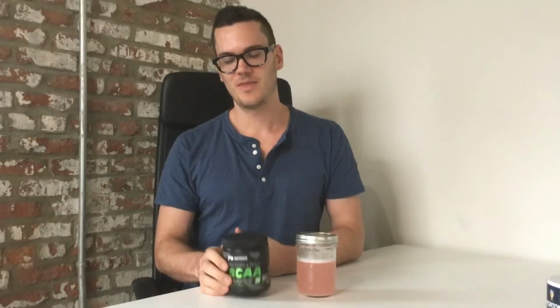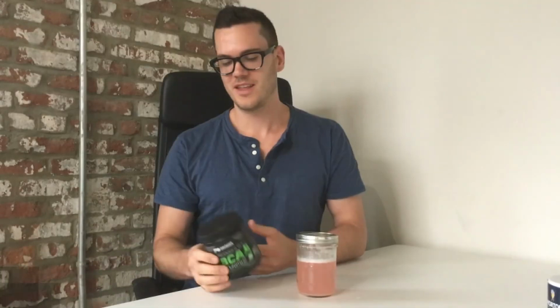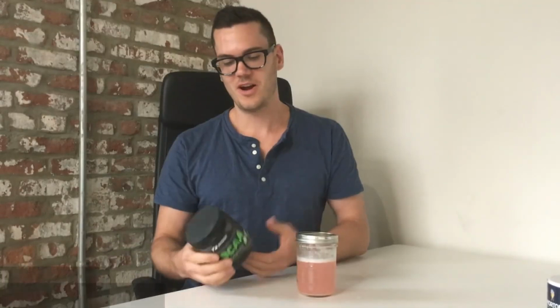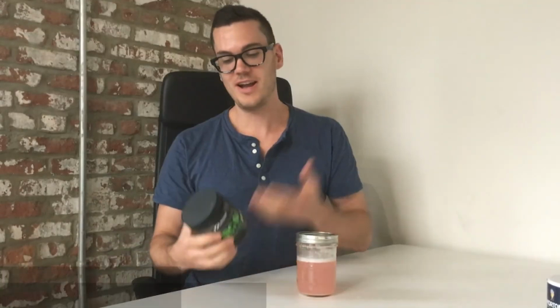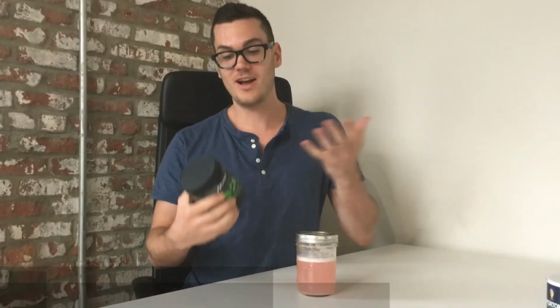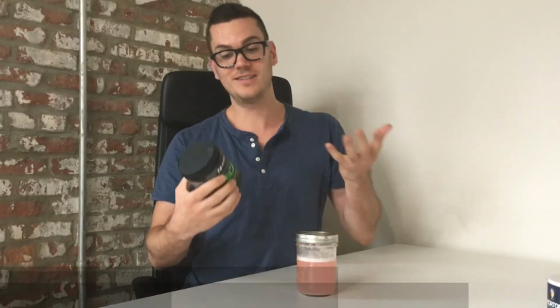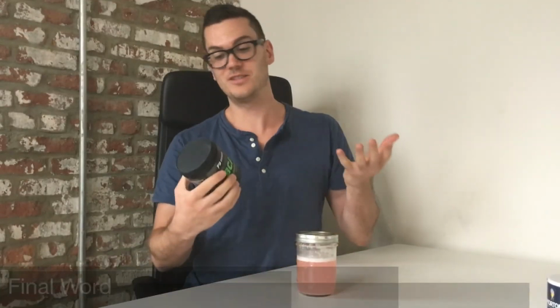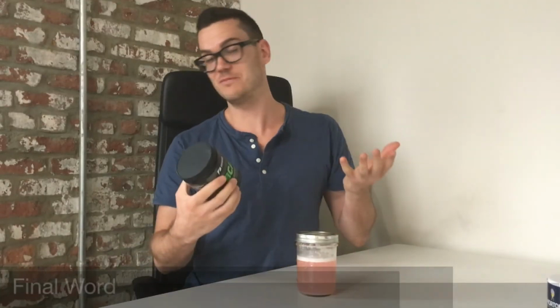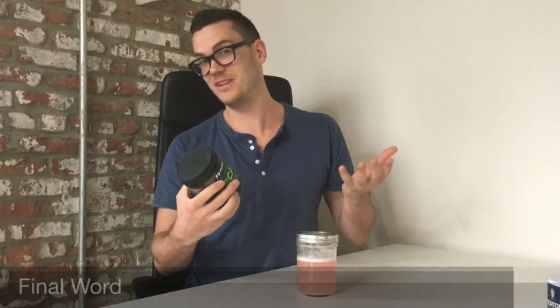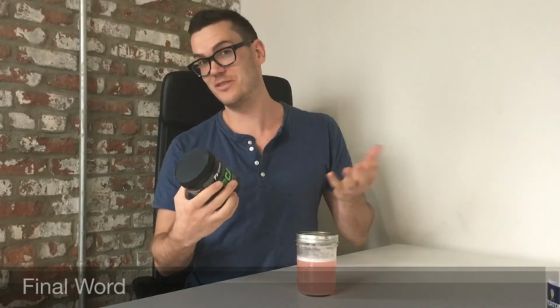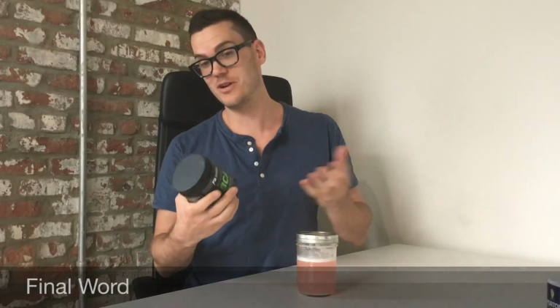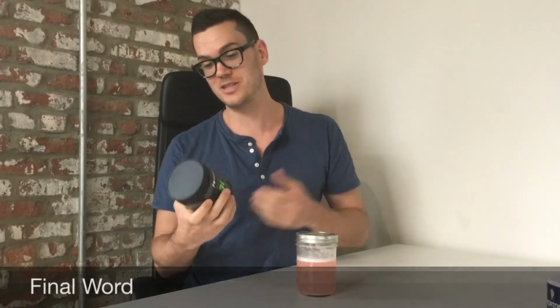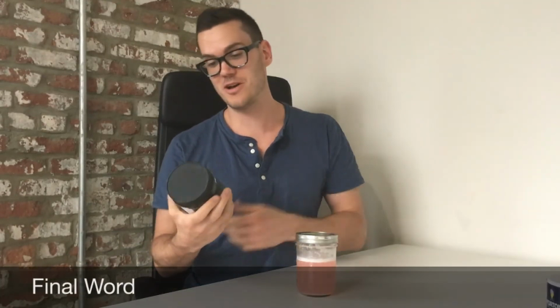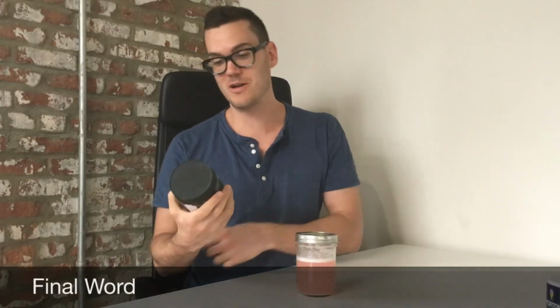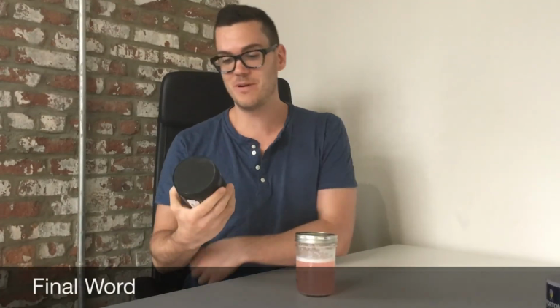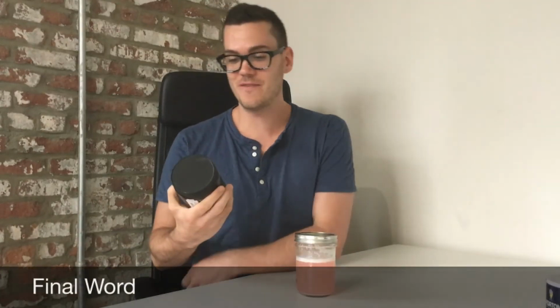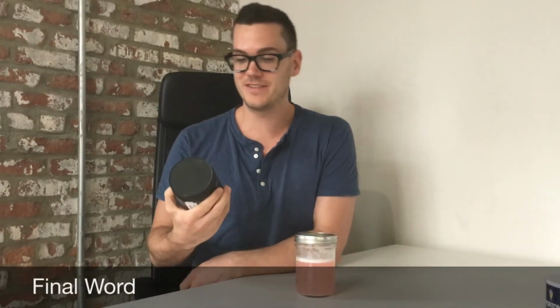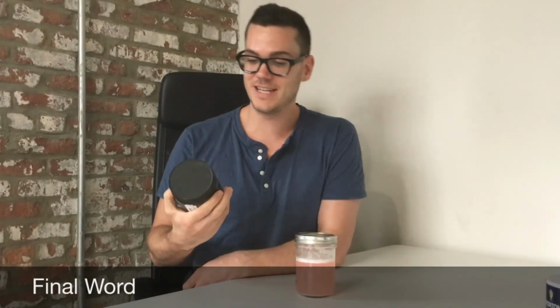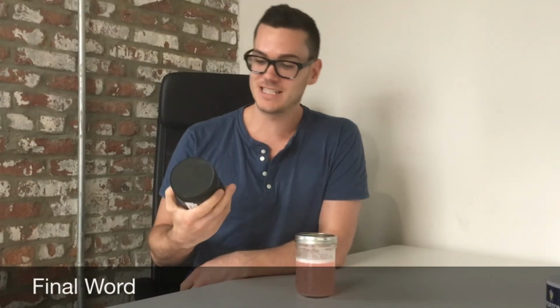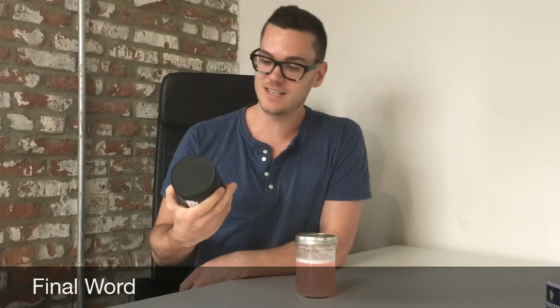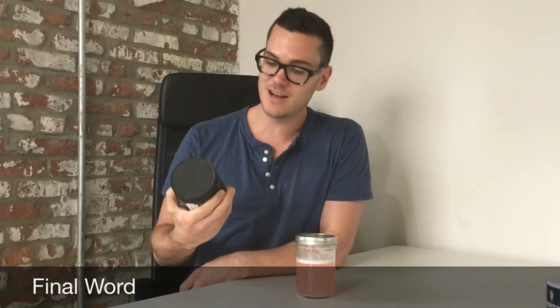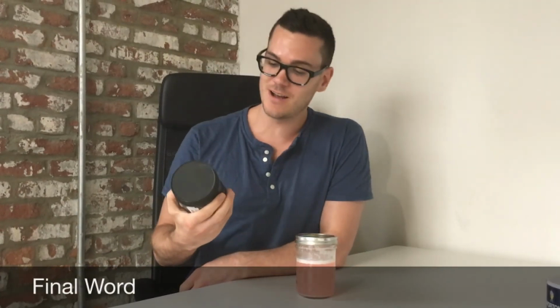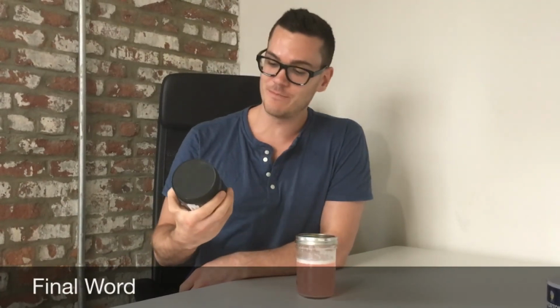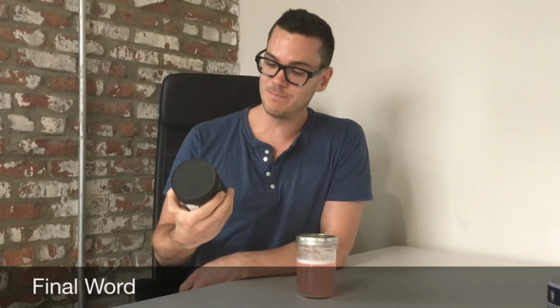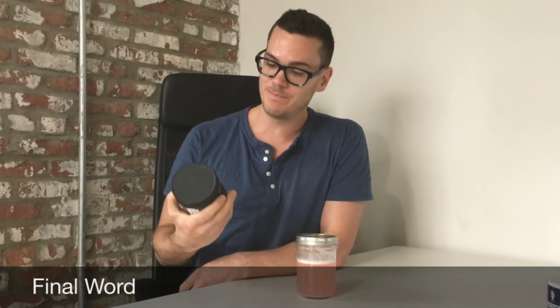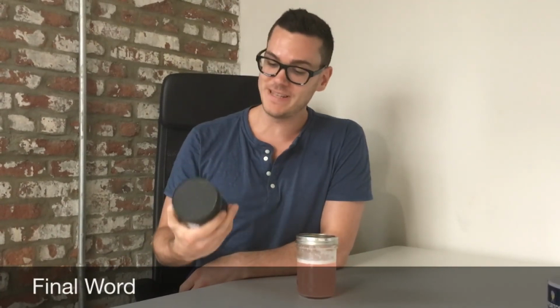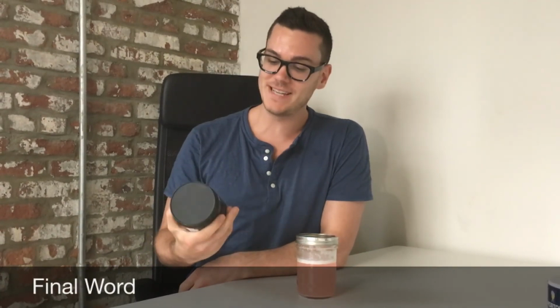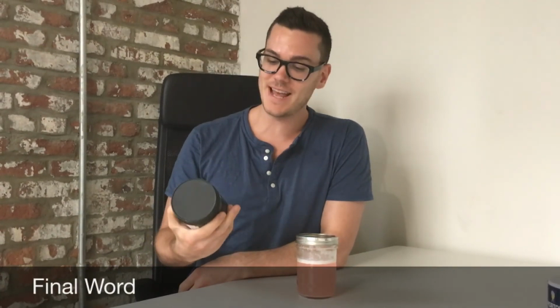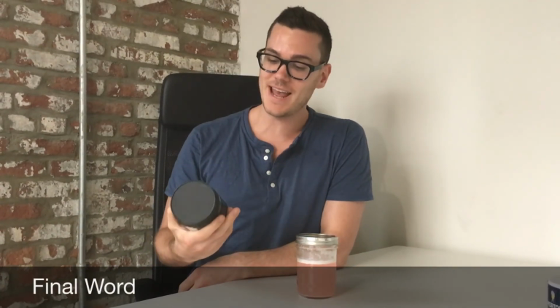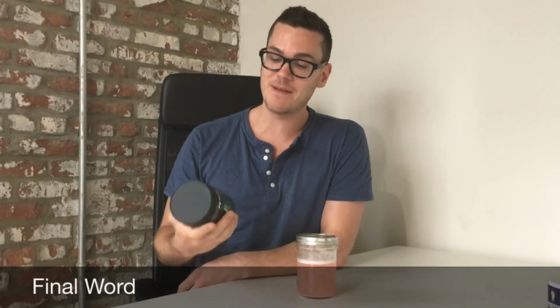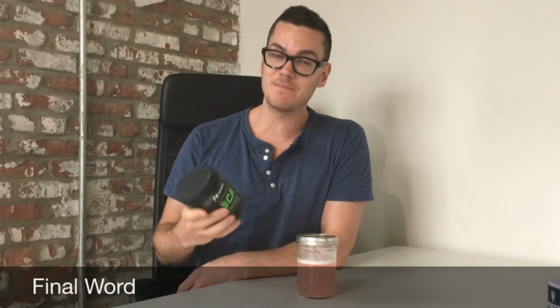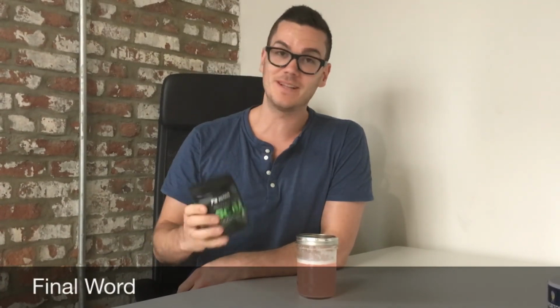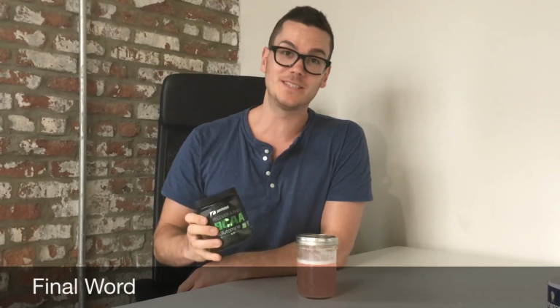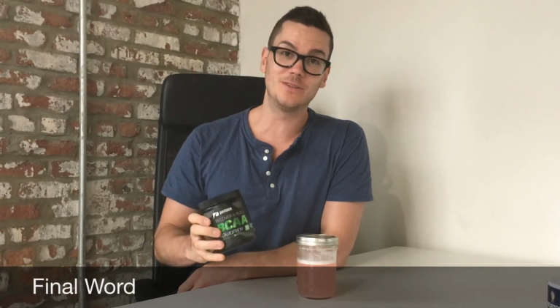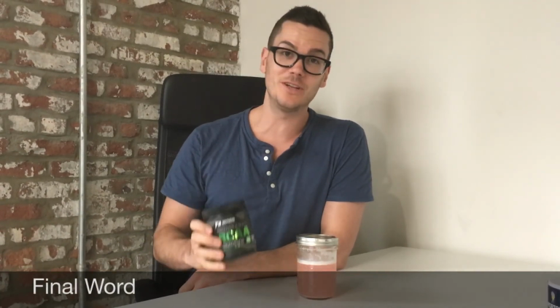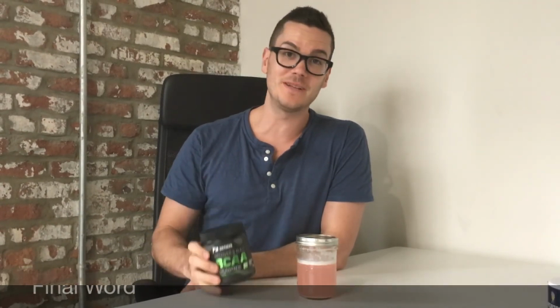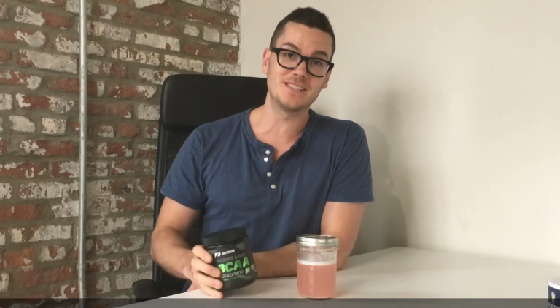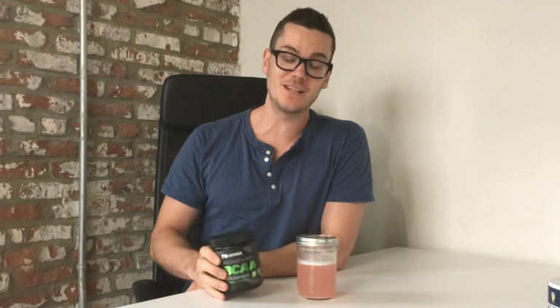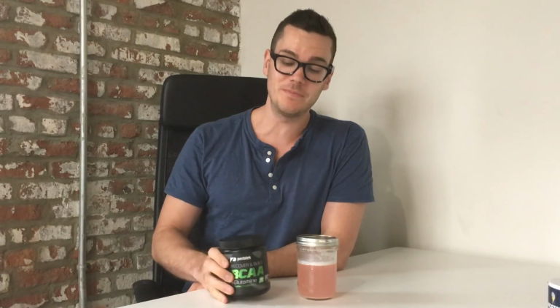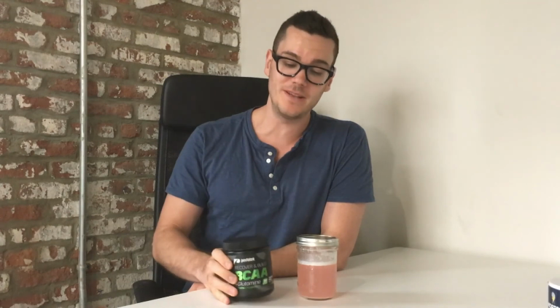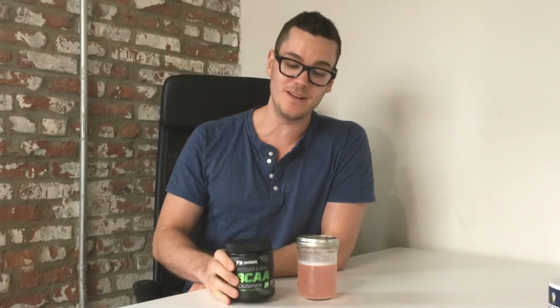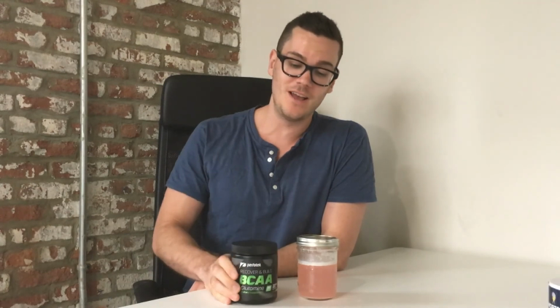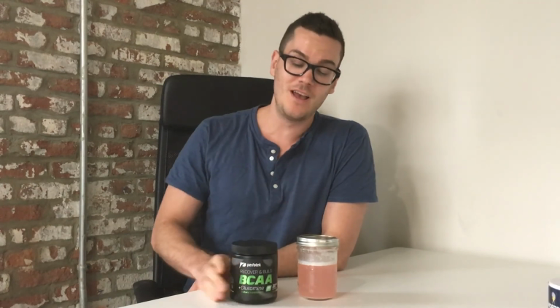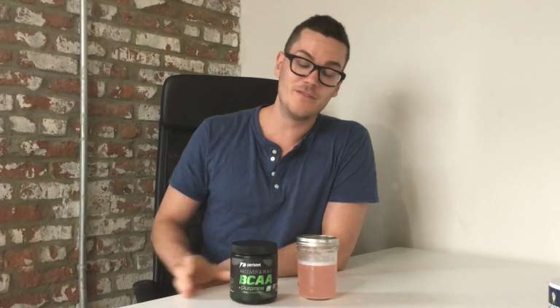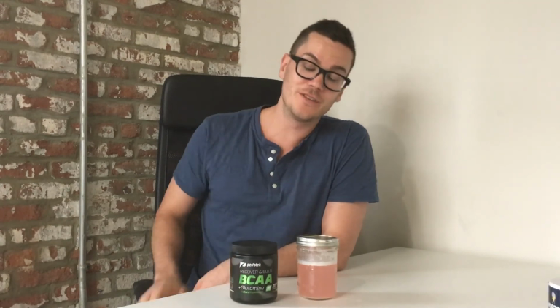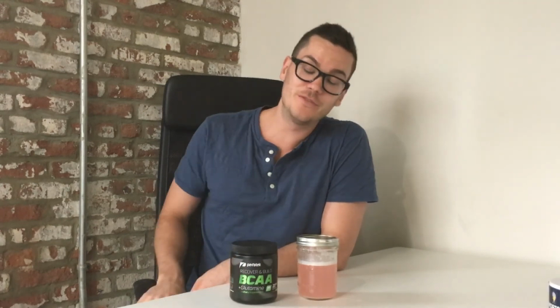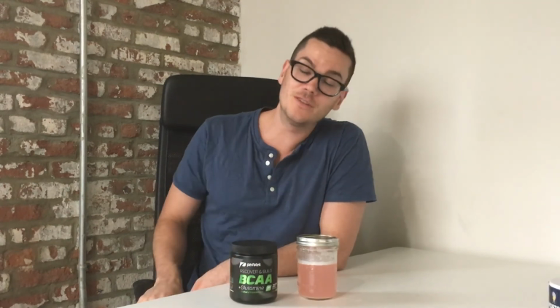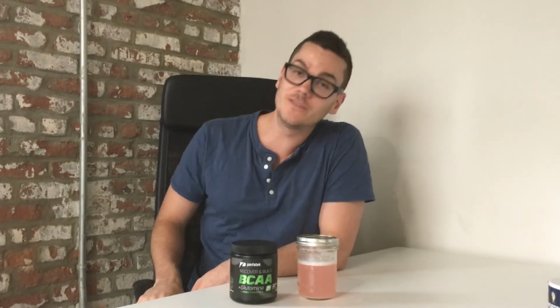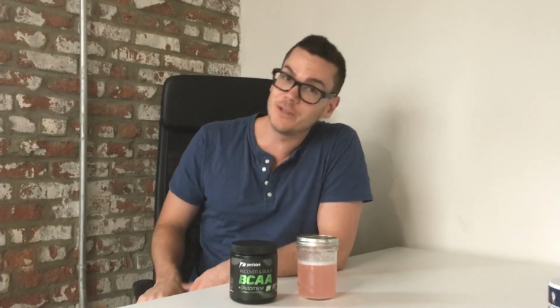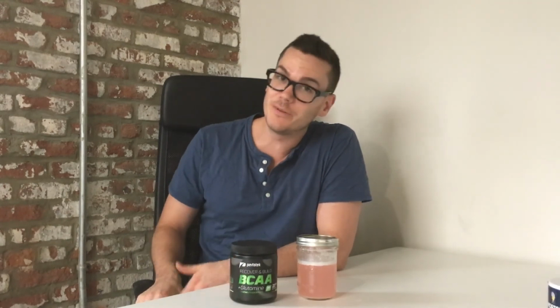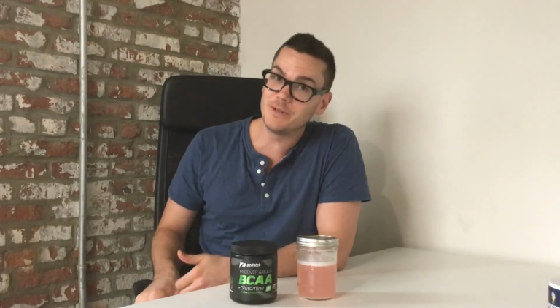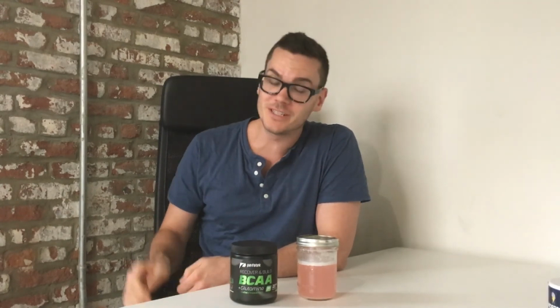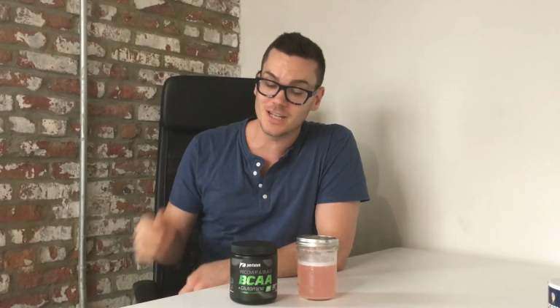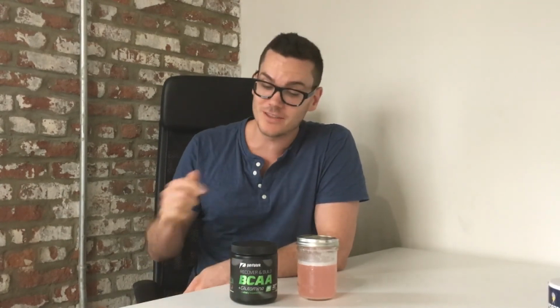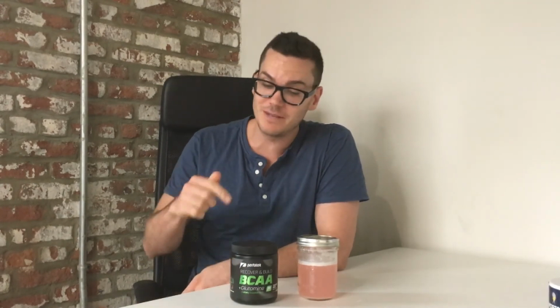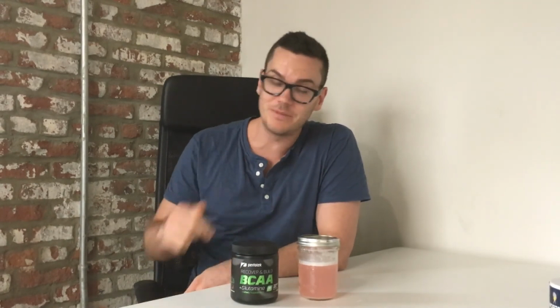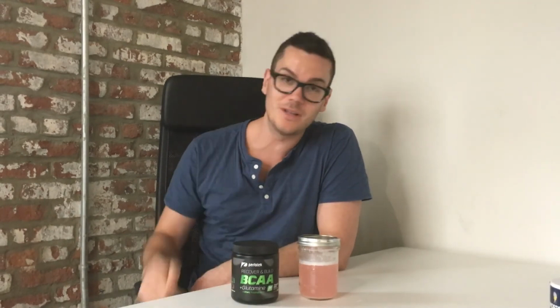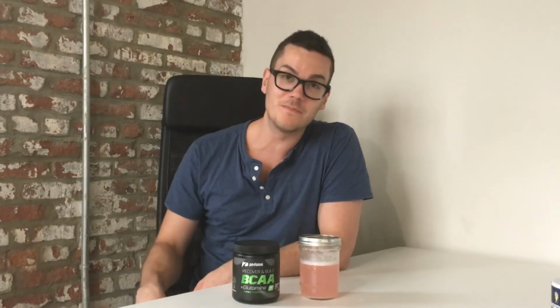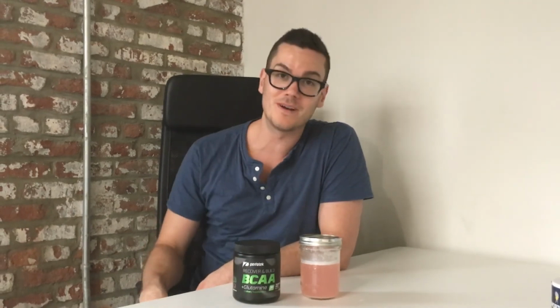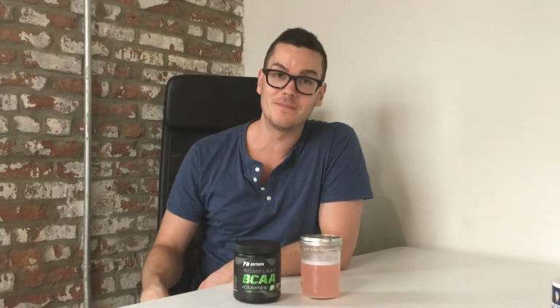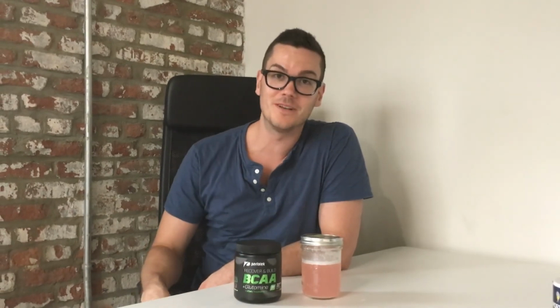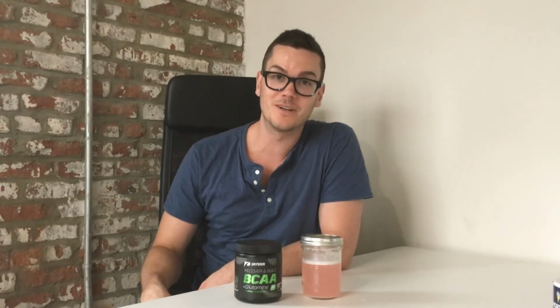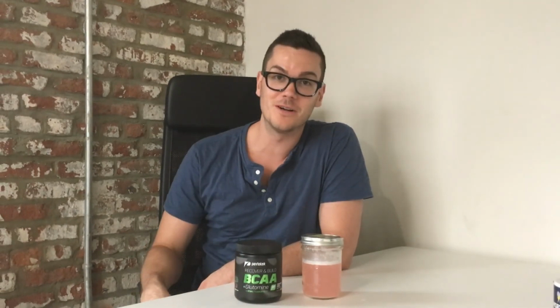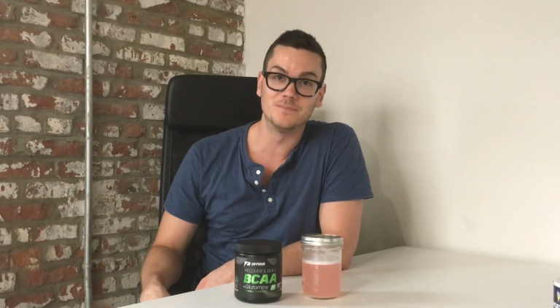Those are my thoughts on Perfitec's BCAA plus Glutamine supplement. For the full review, you can check out the link below at barbin.com.